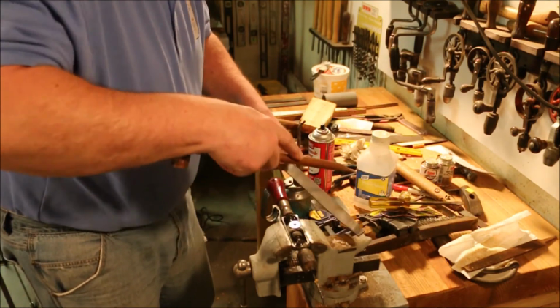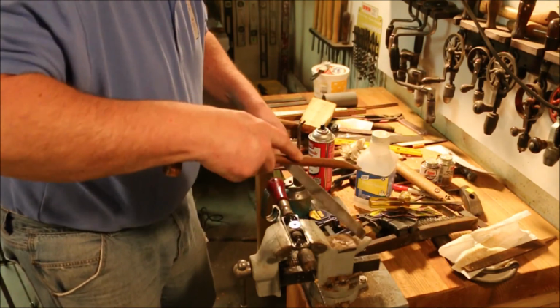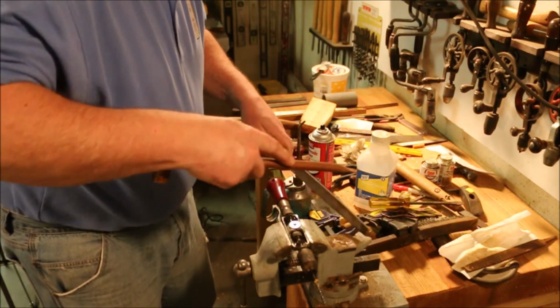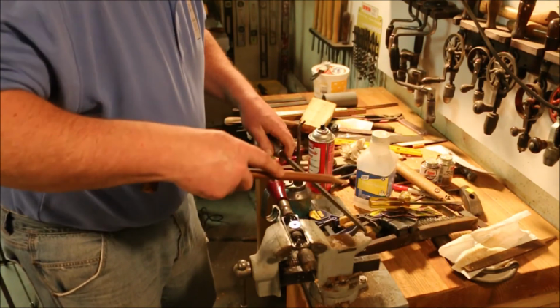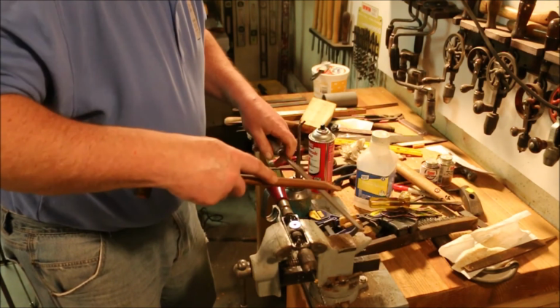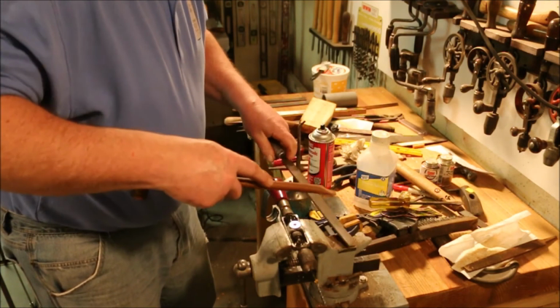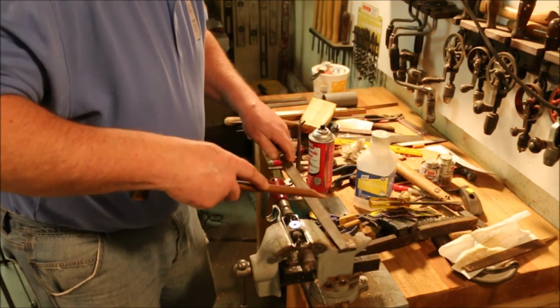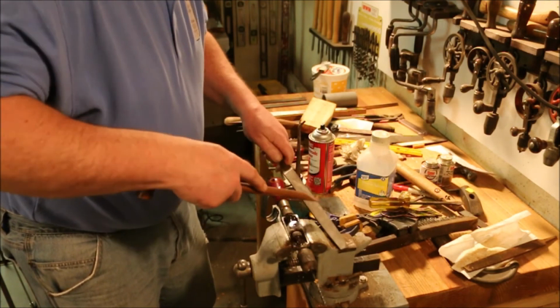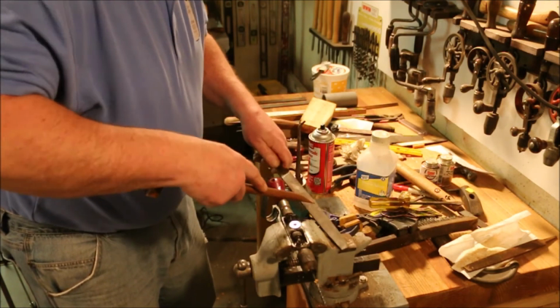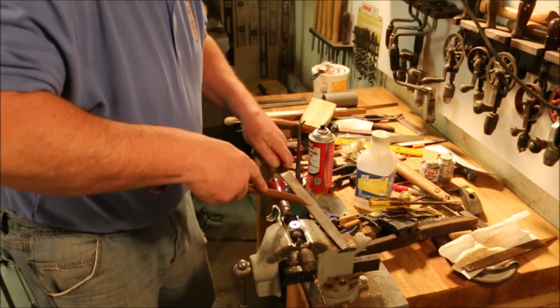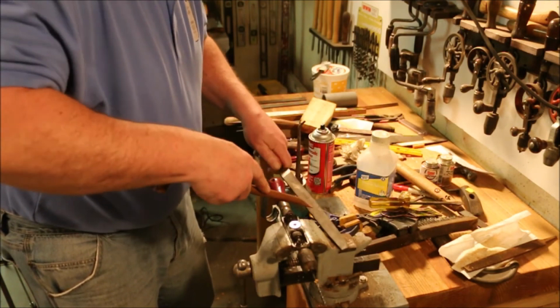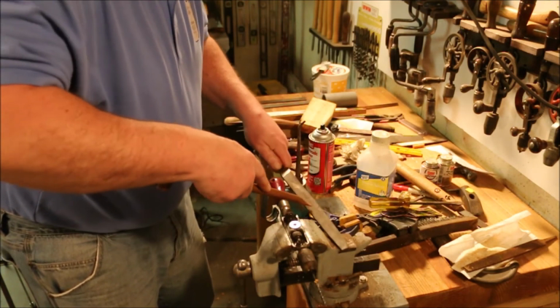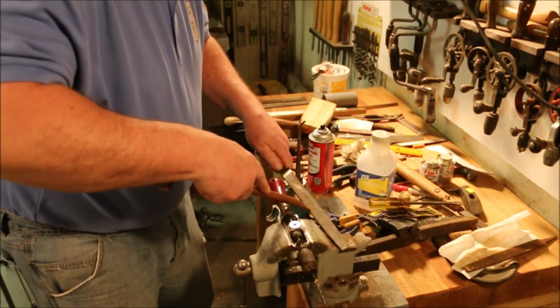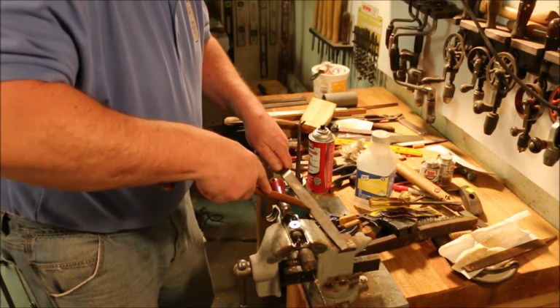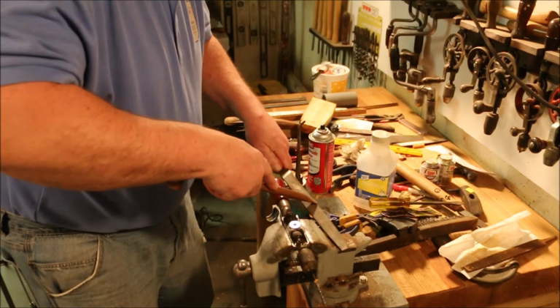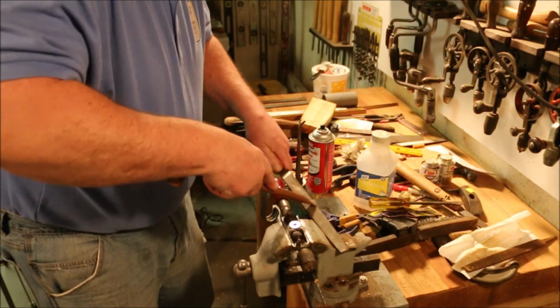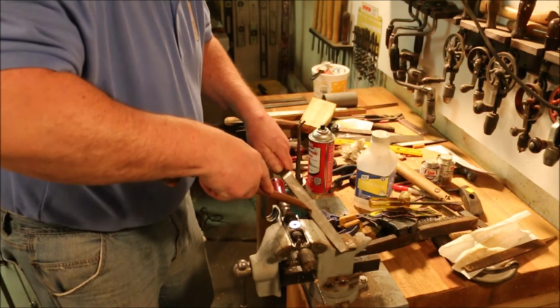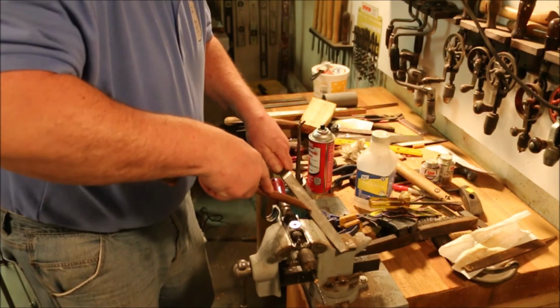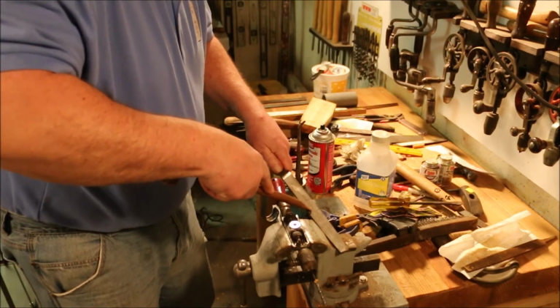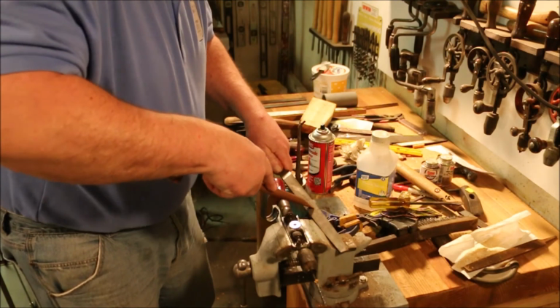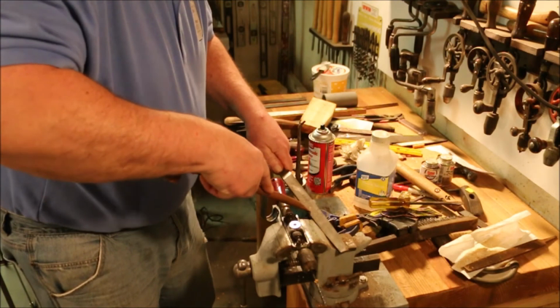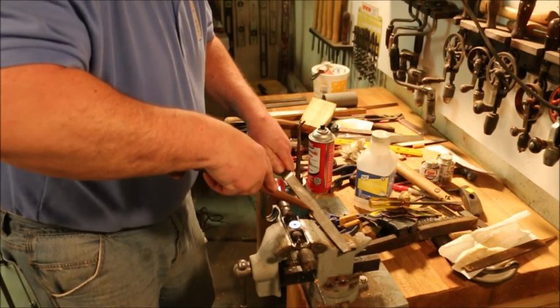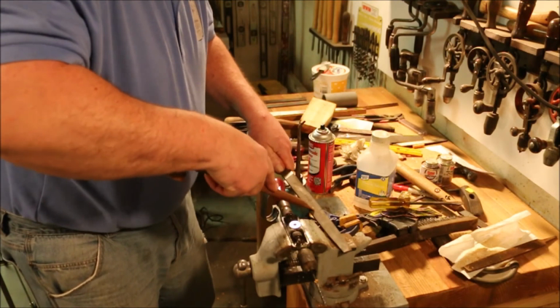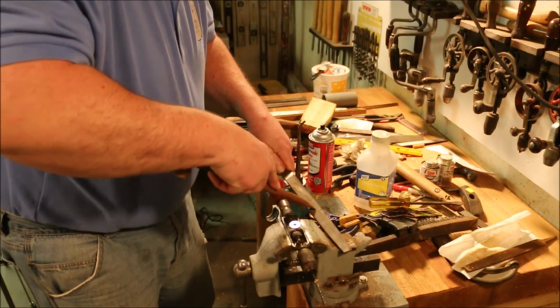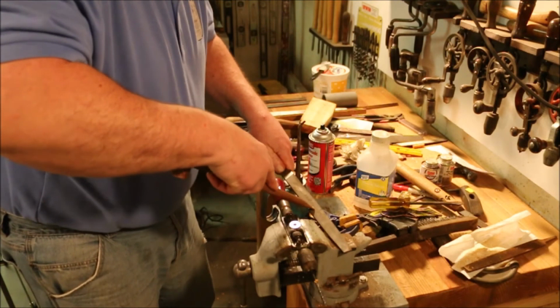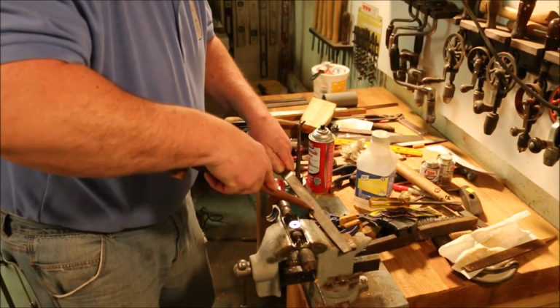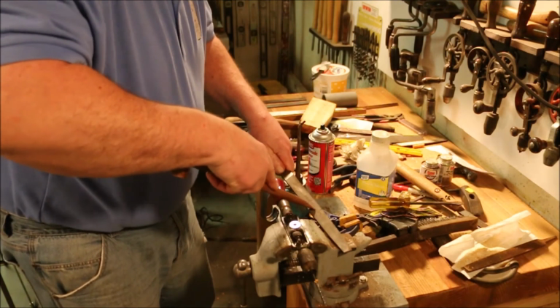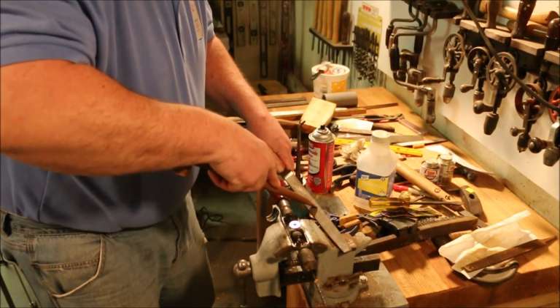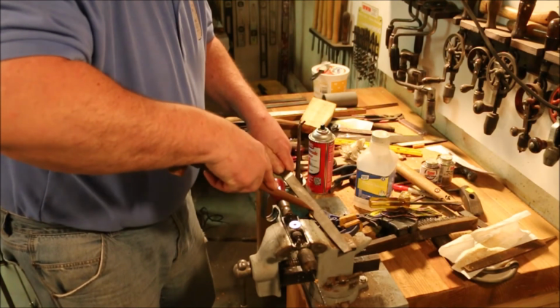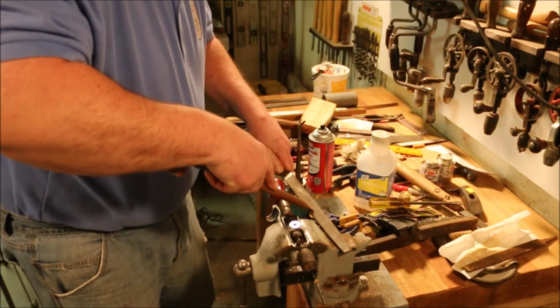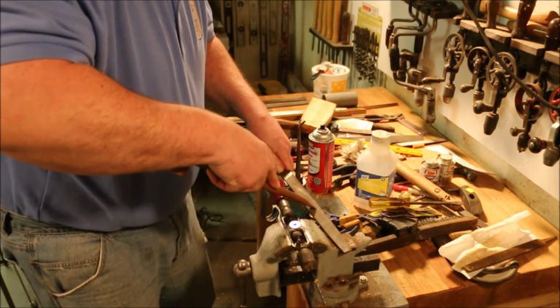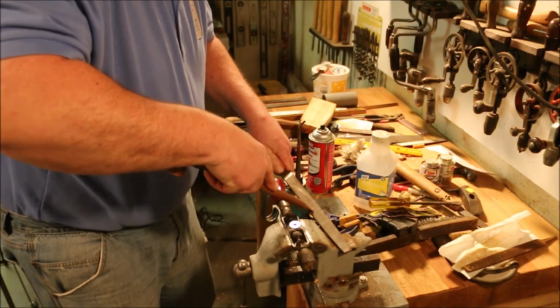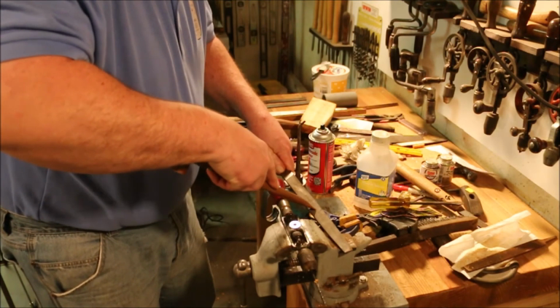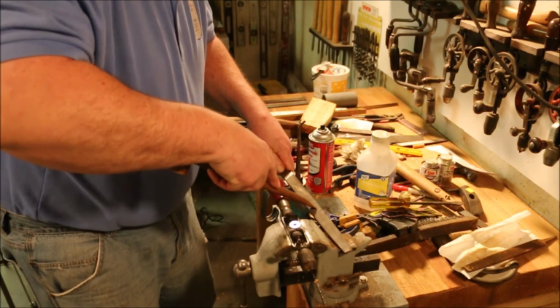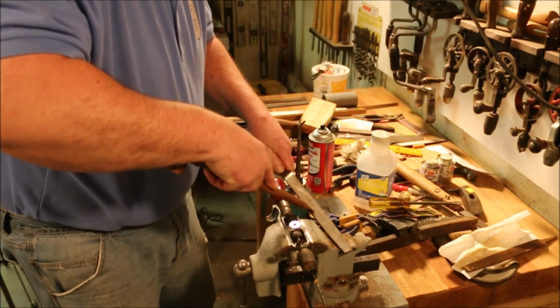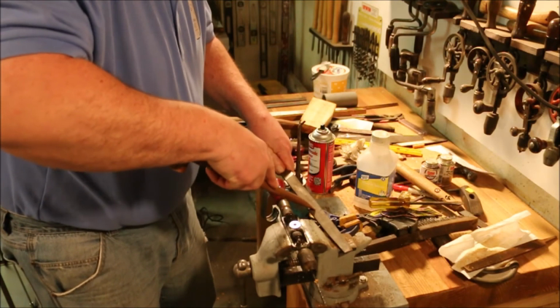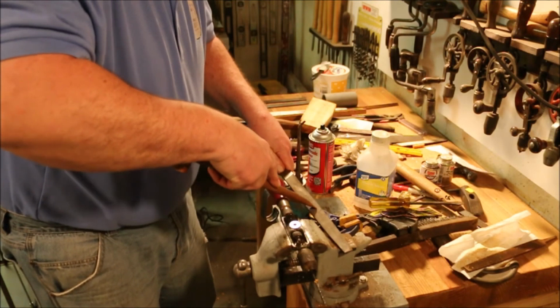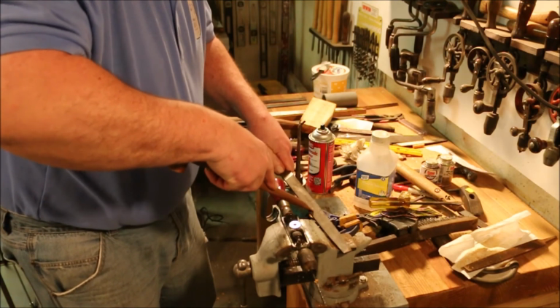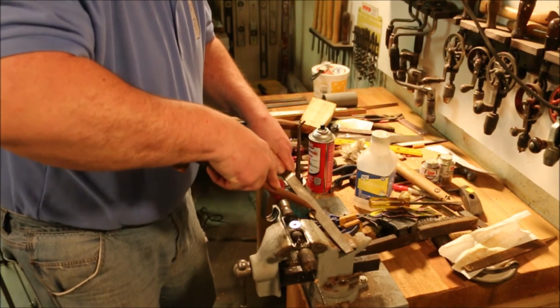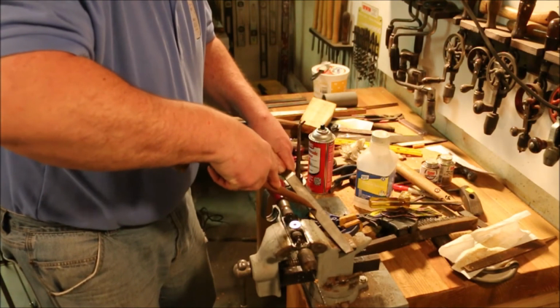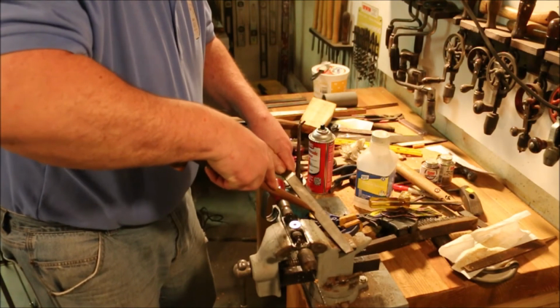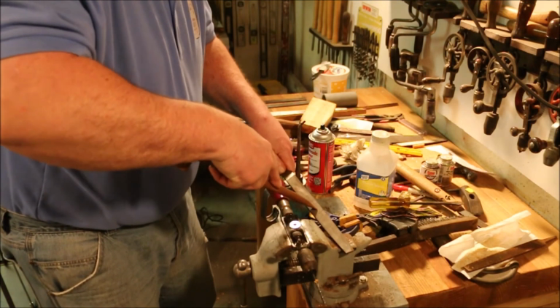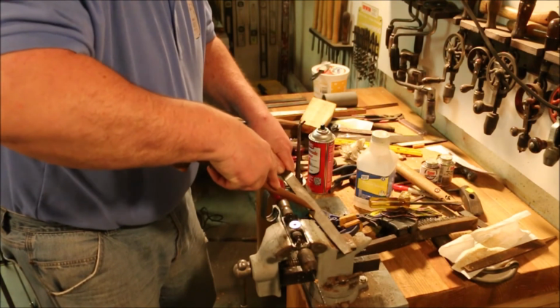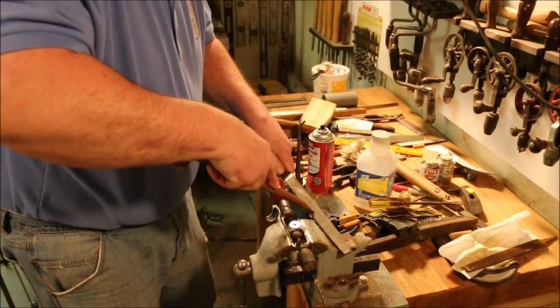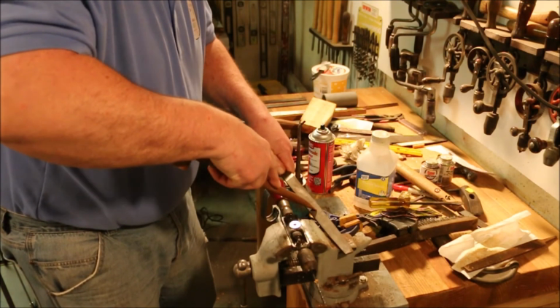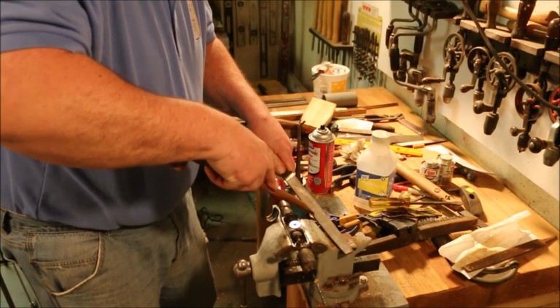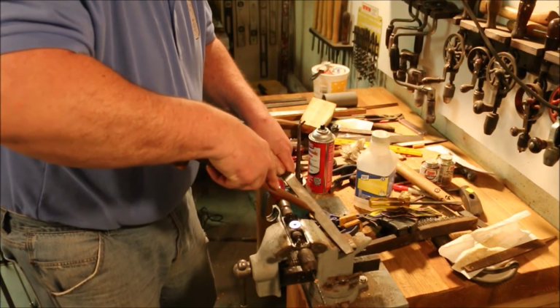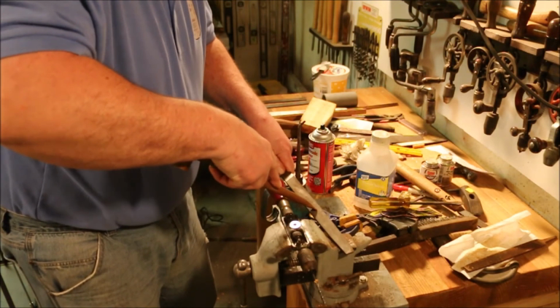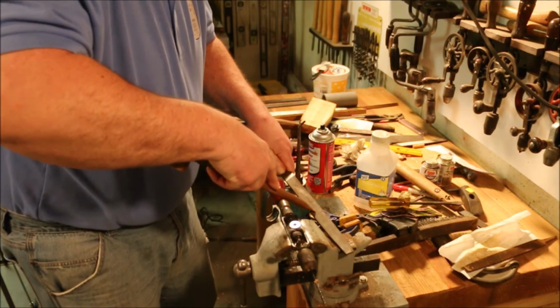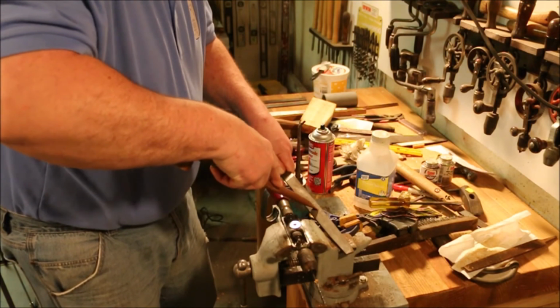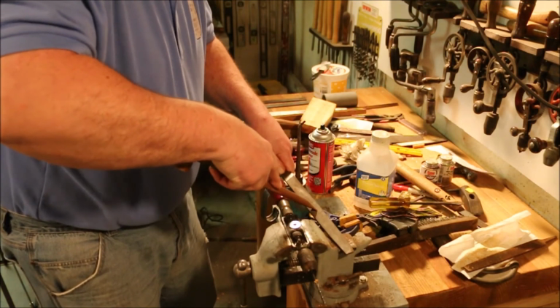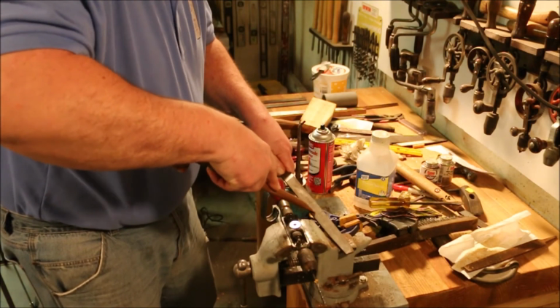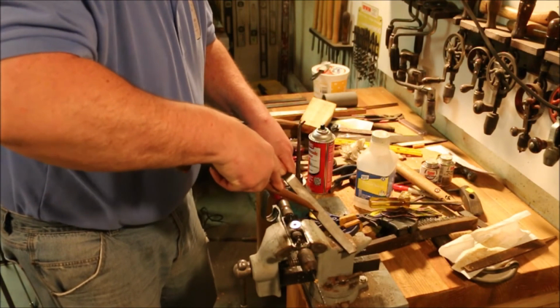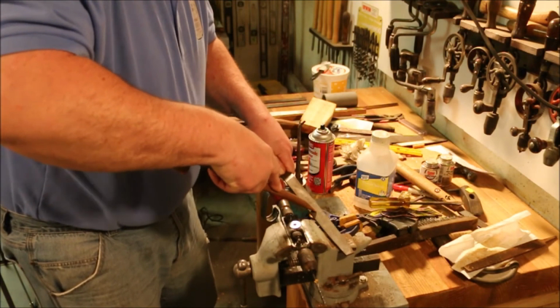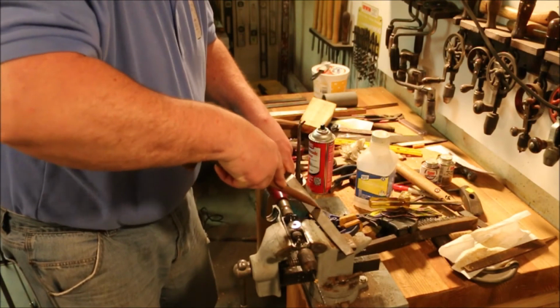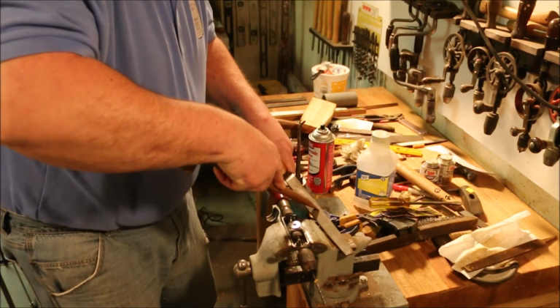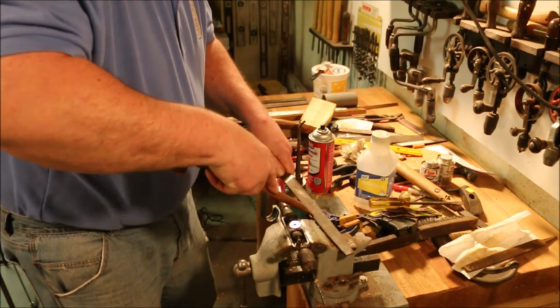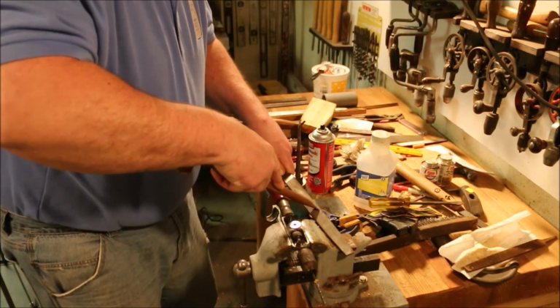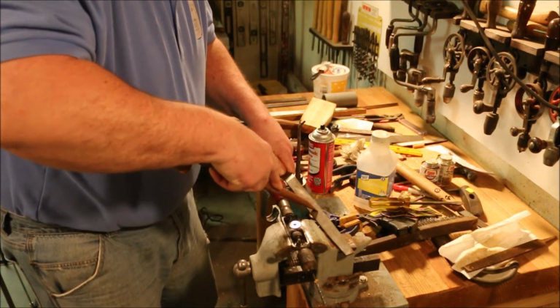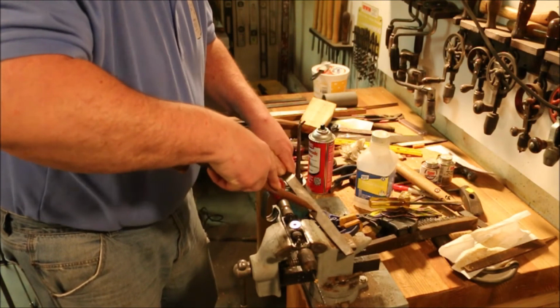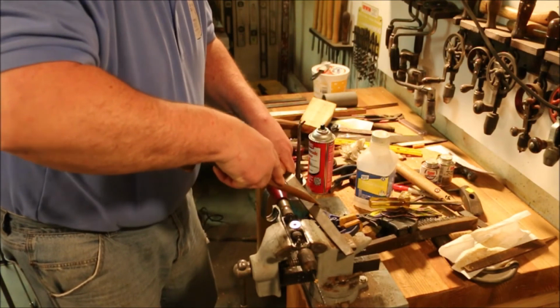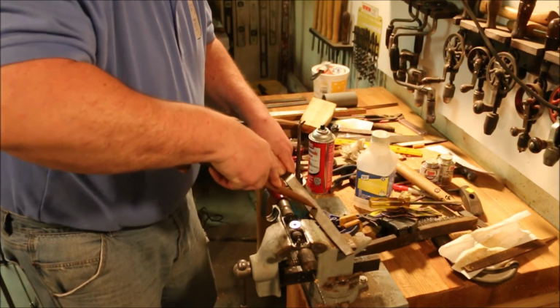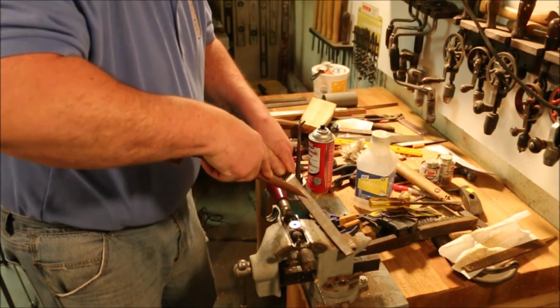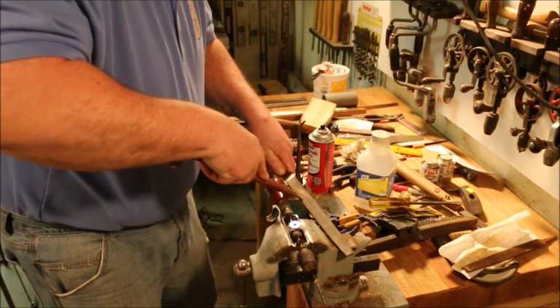The copper tube does a real good job on the pinning too. Anything that the file card doesn't get out, the copper tube does.